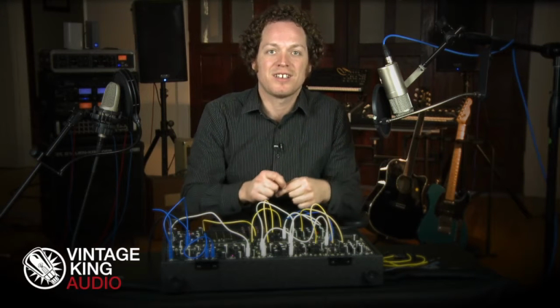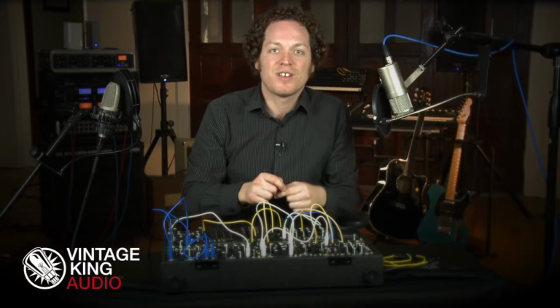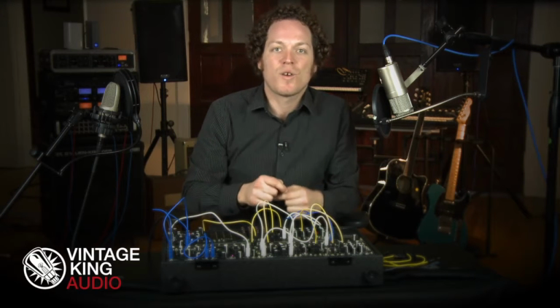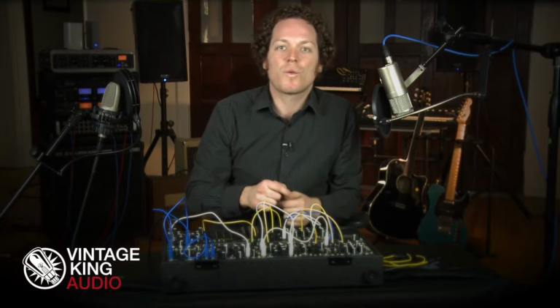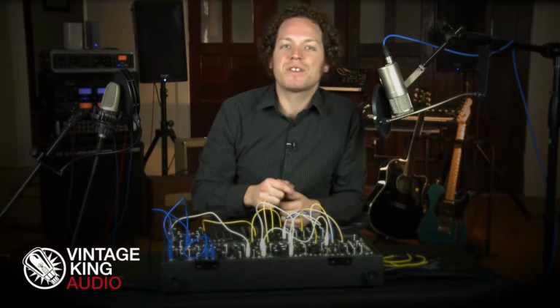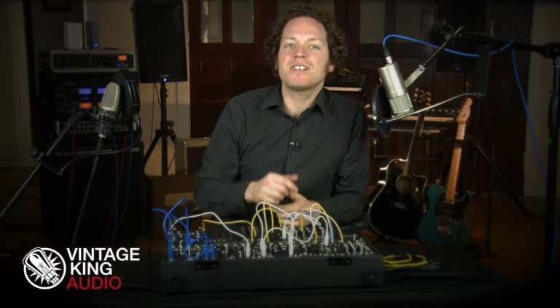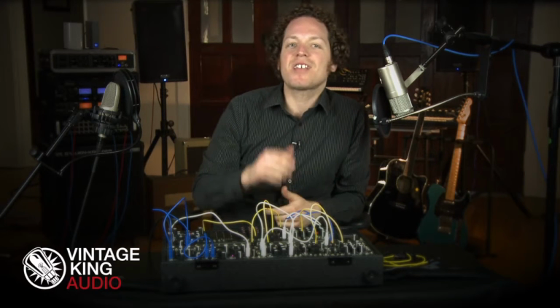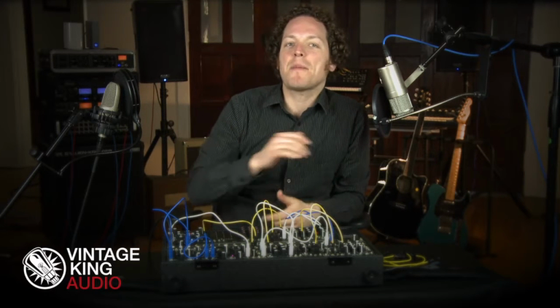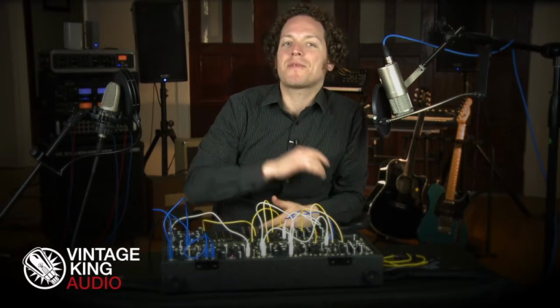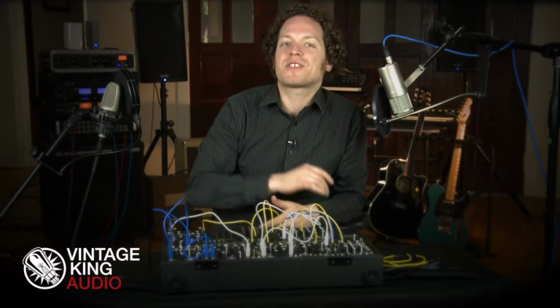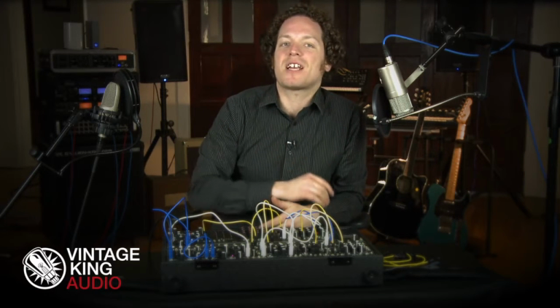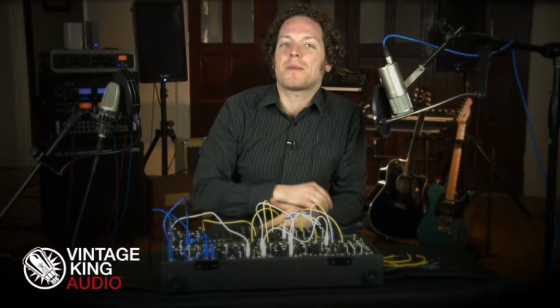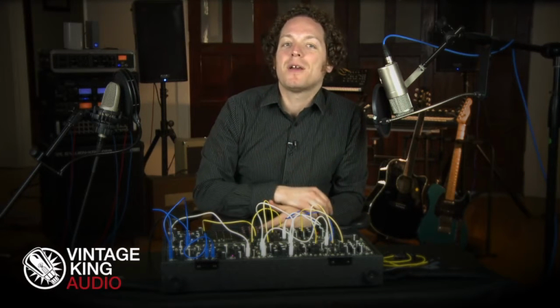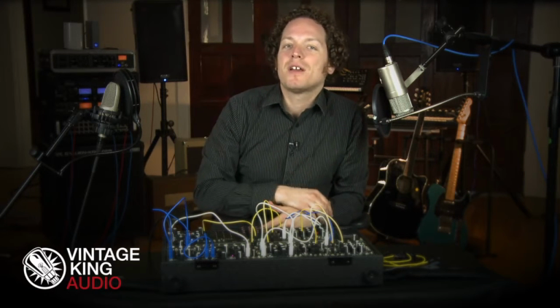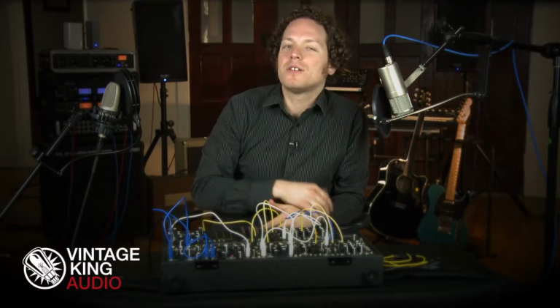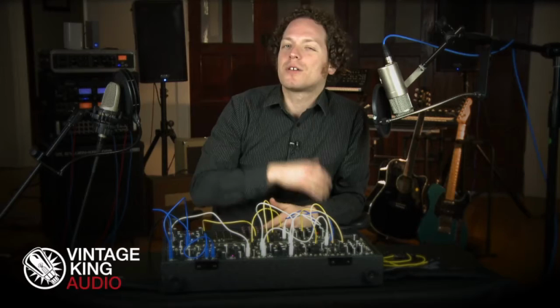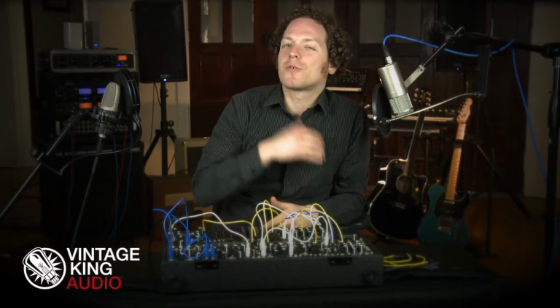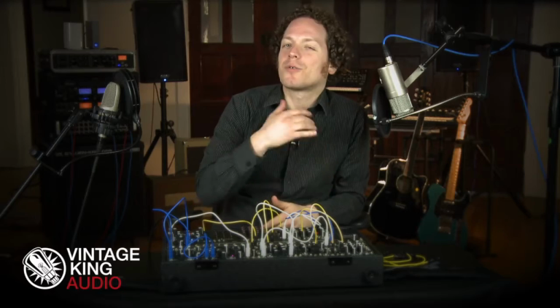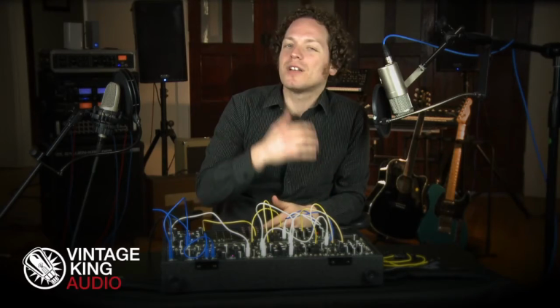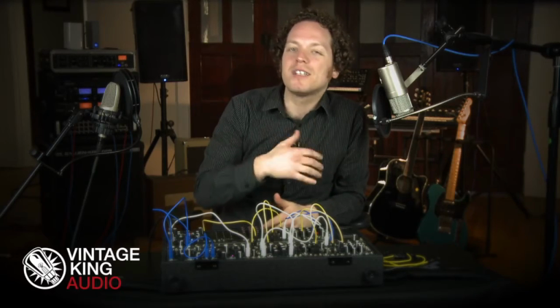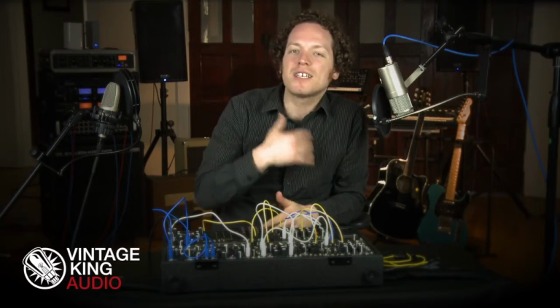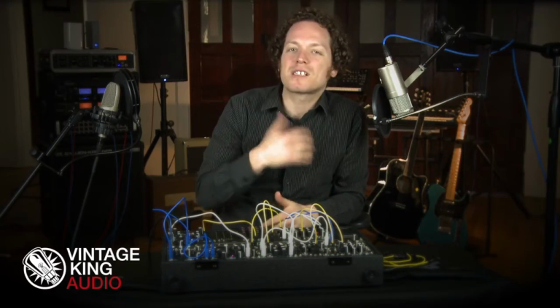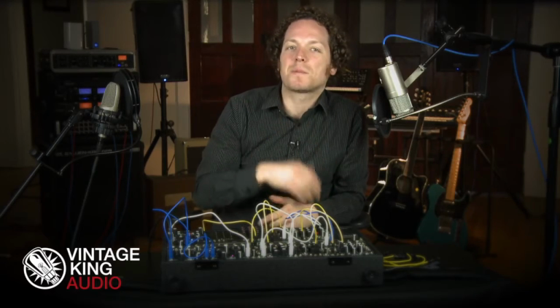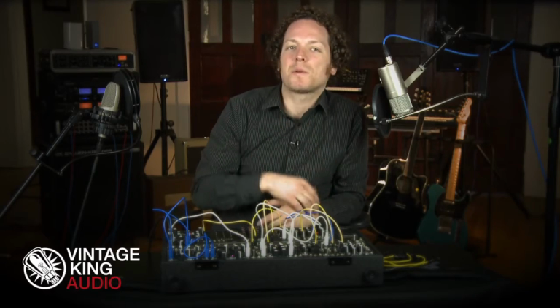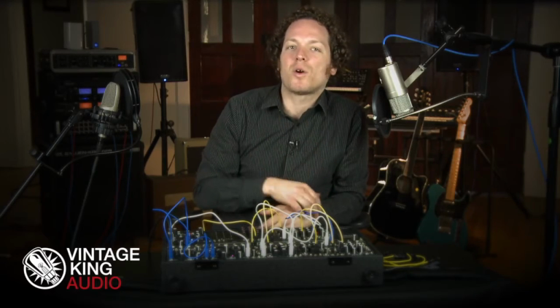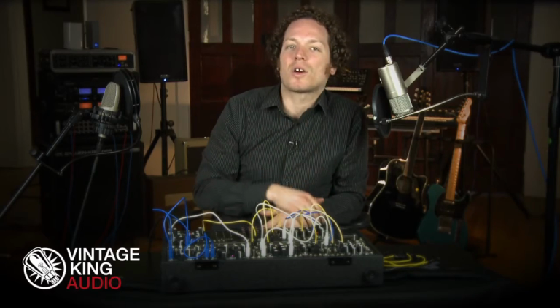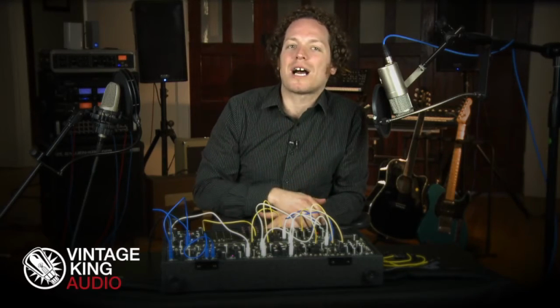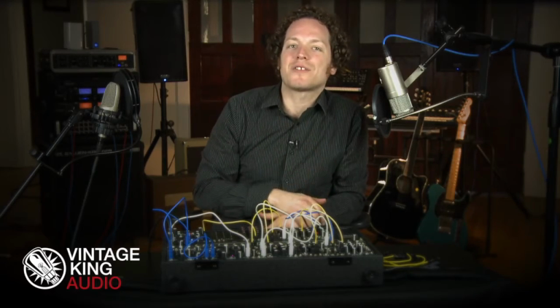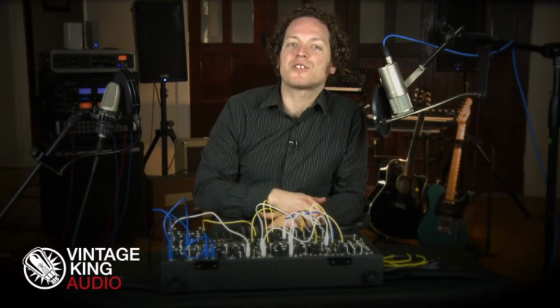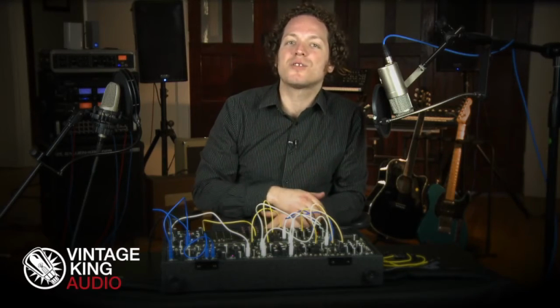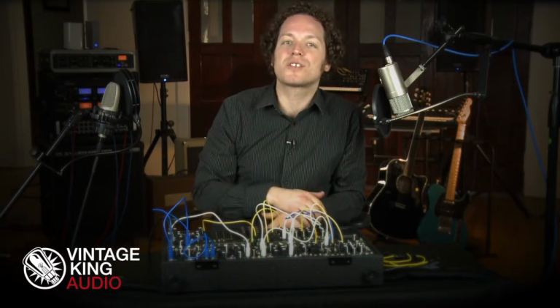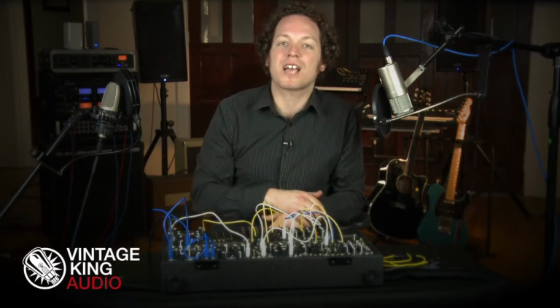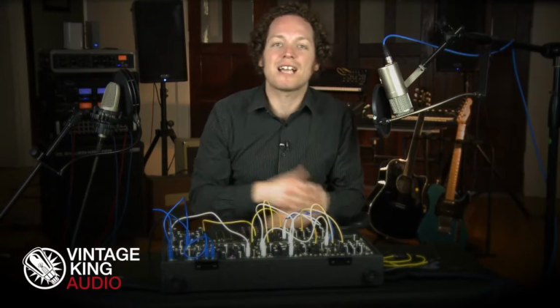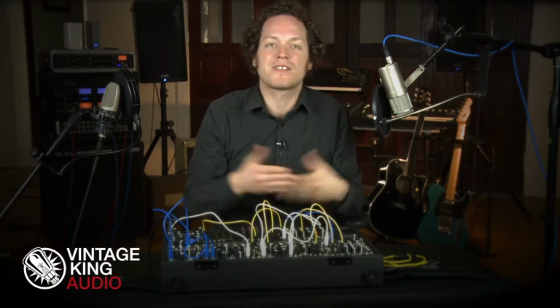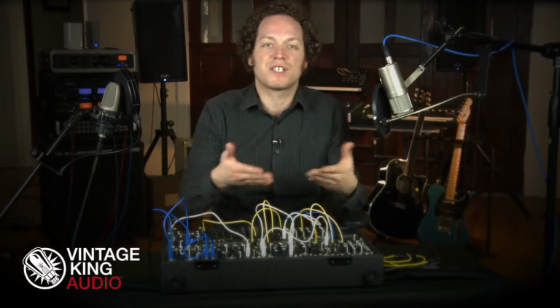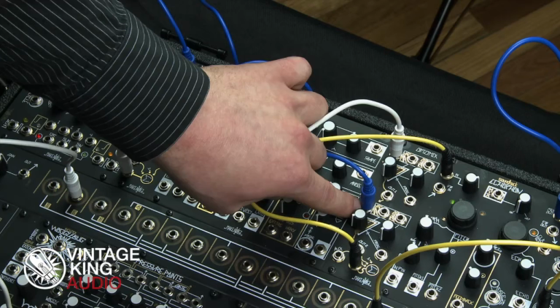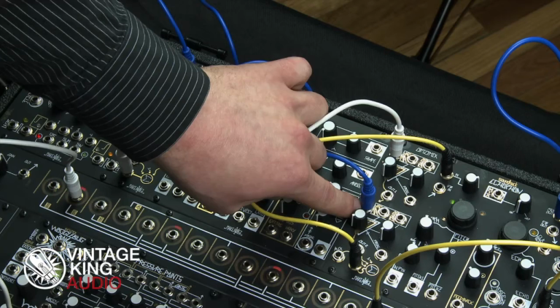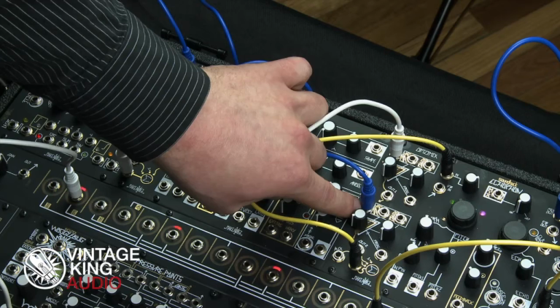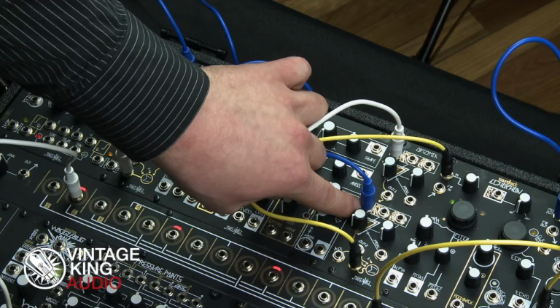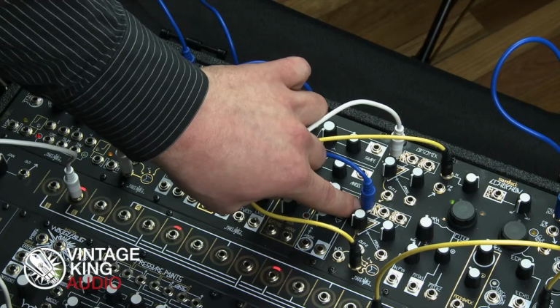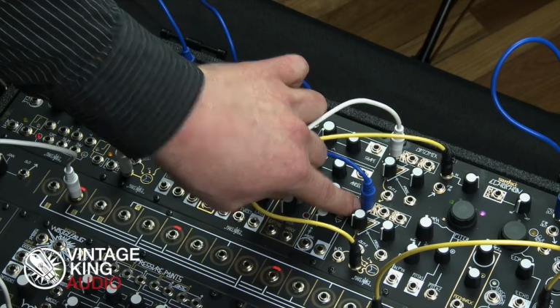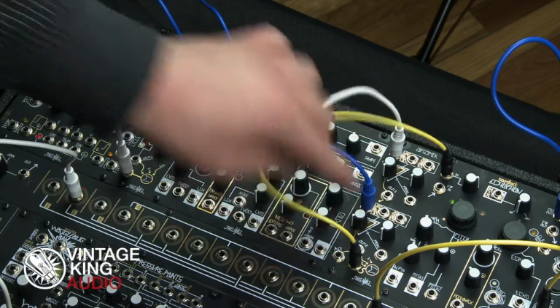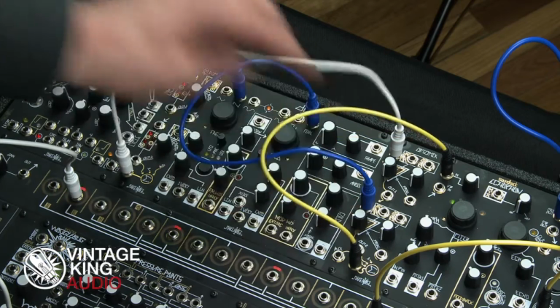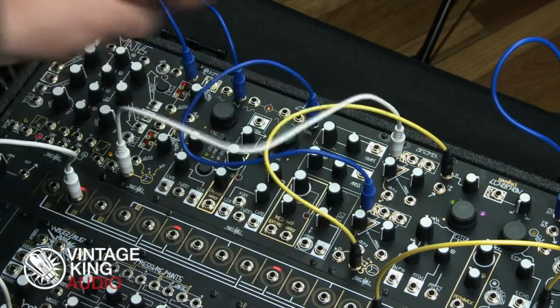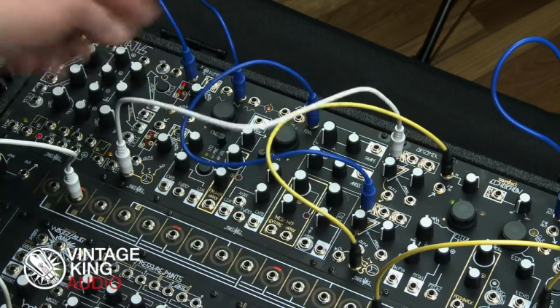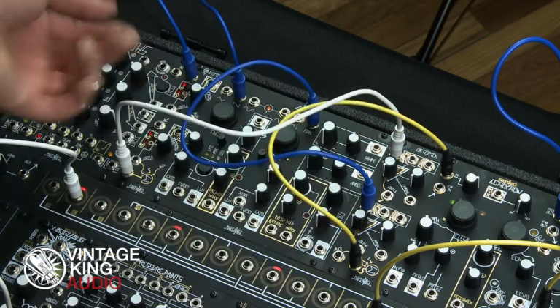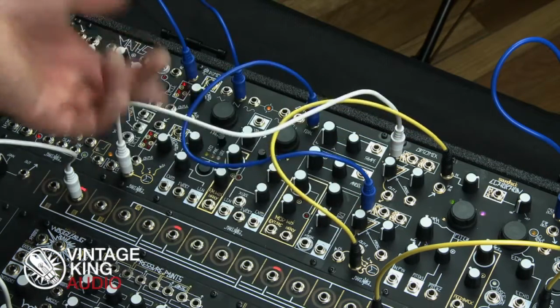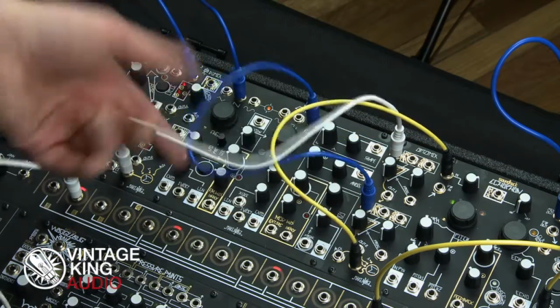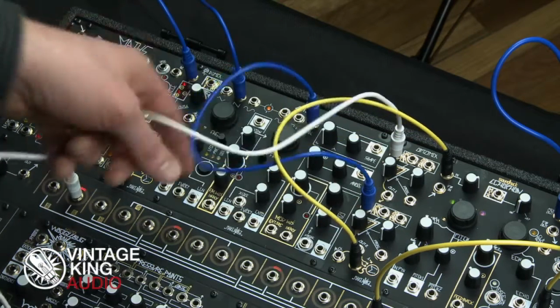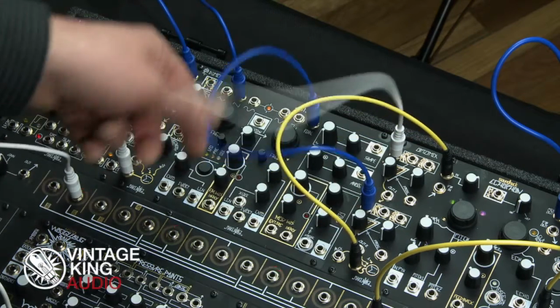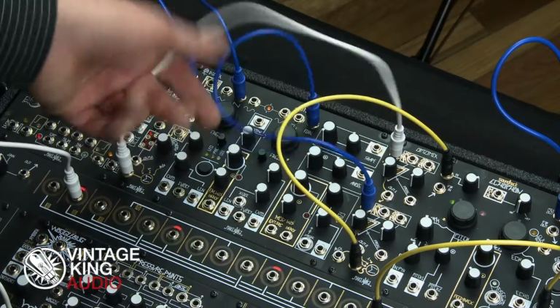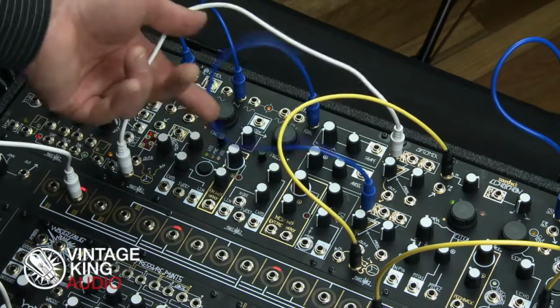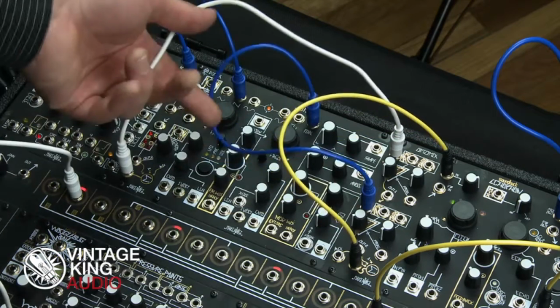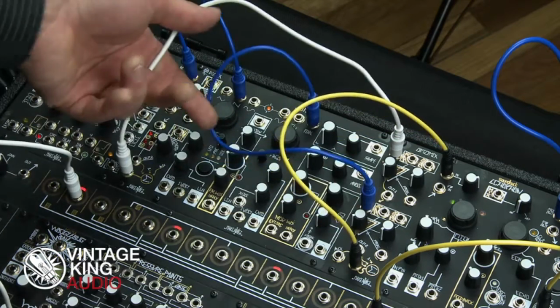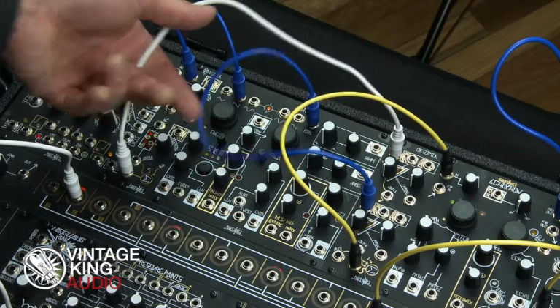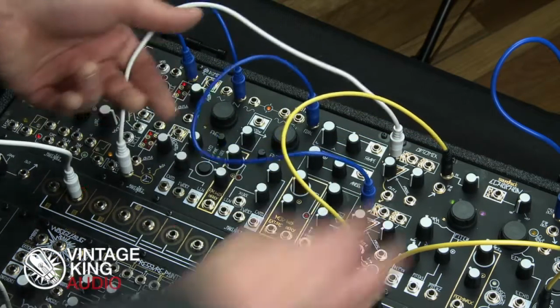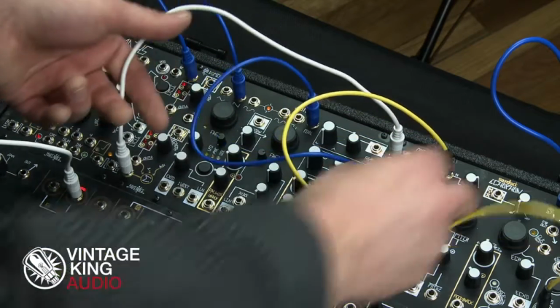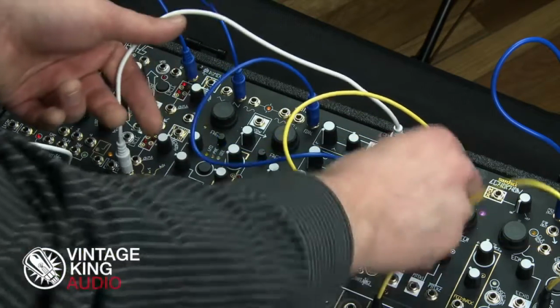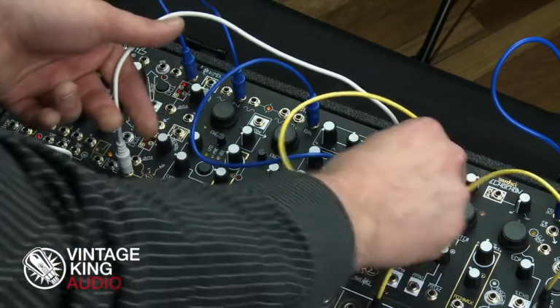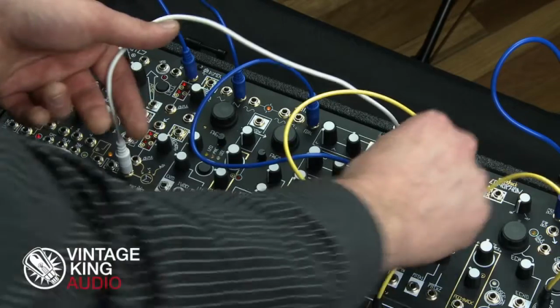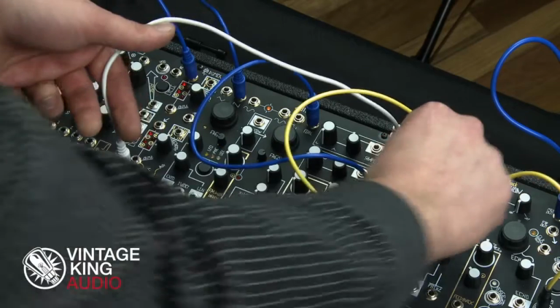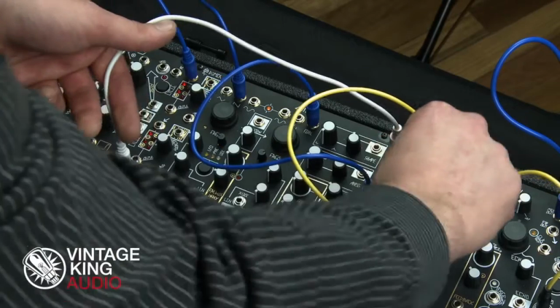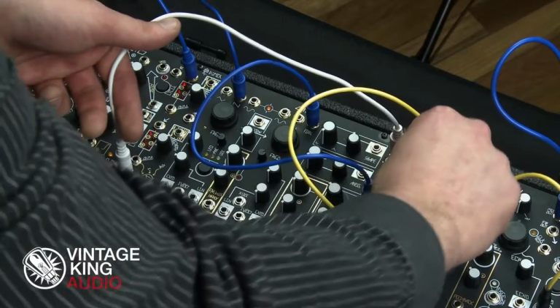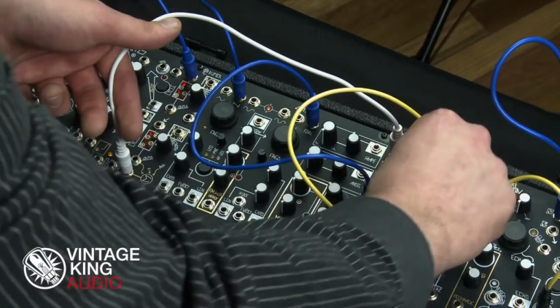With this type of setup, you can really explore how the two sides of the DPO can play with and against each other.